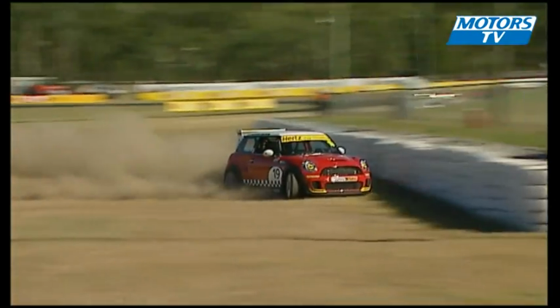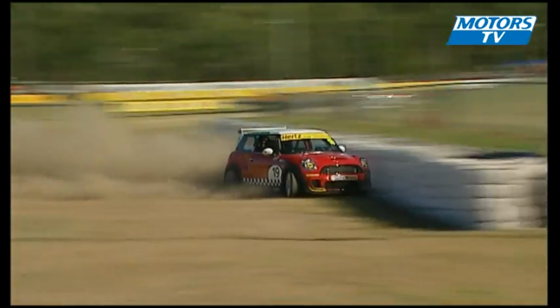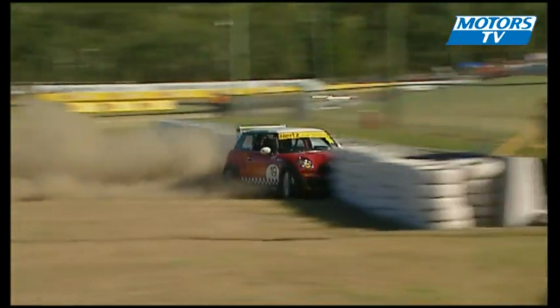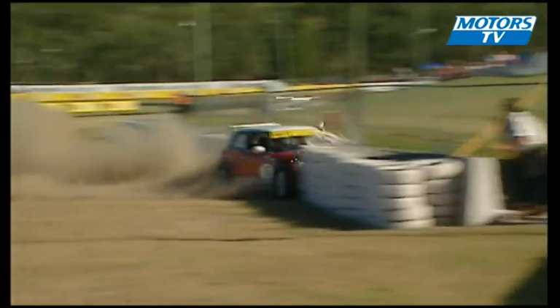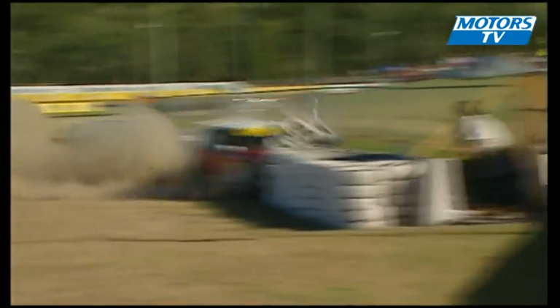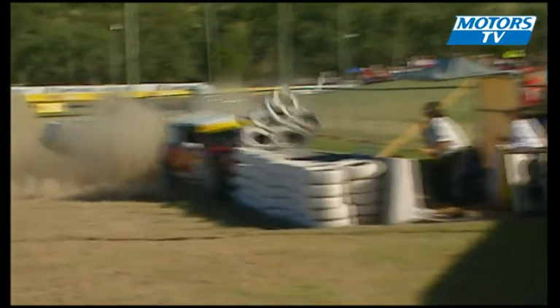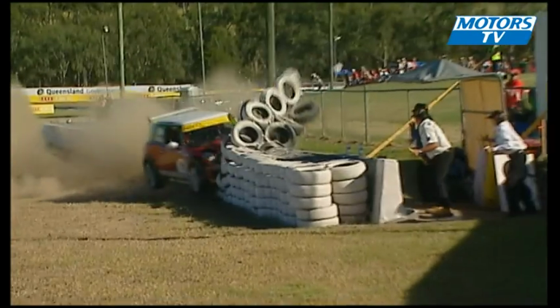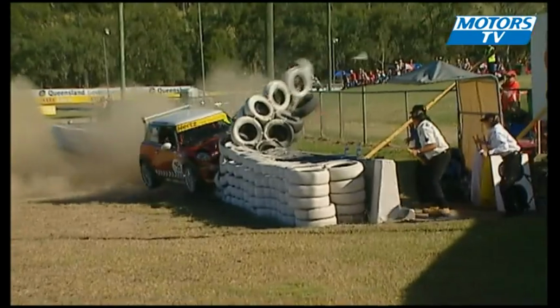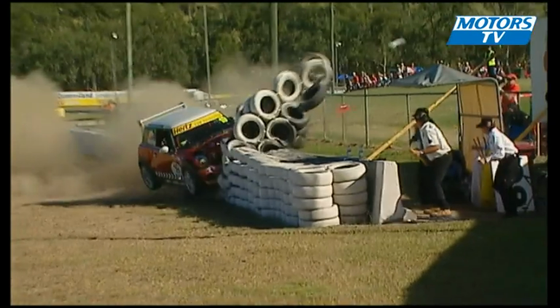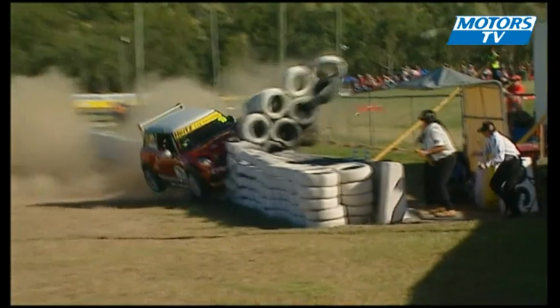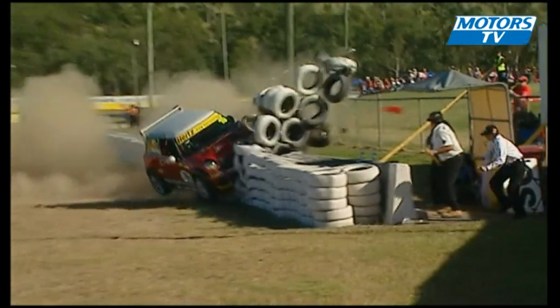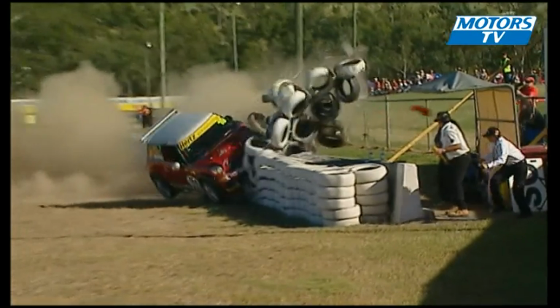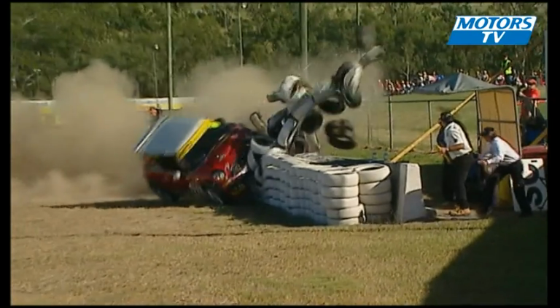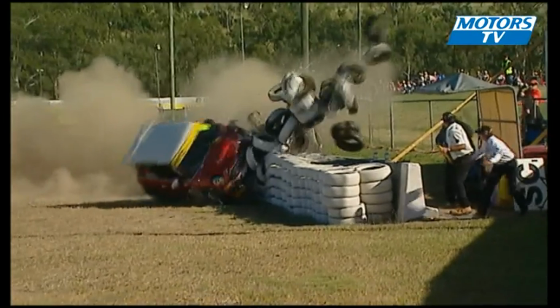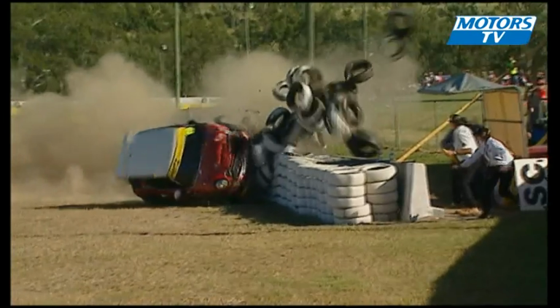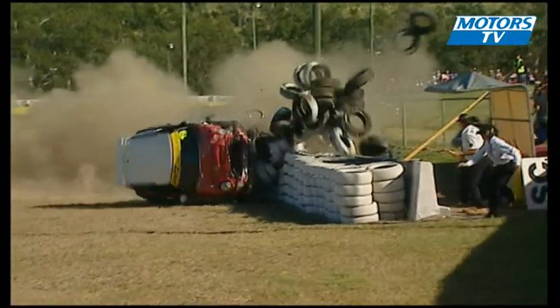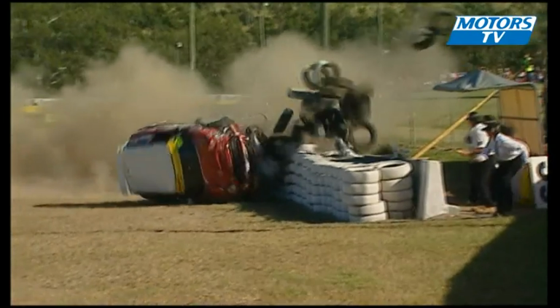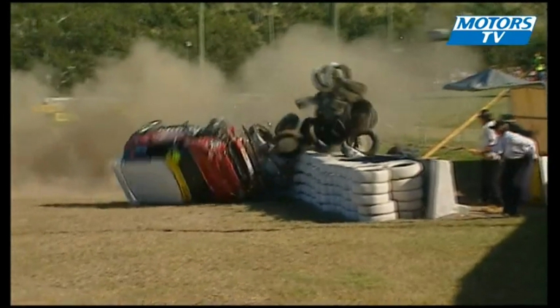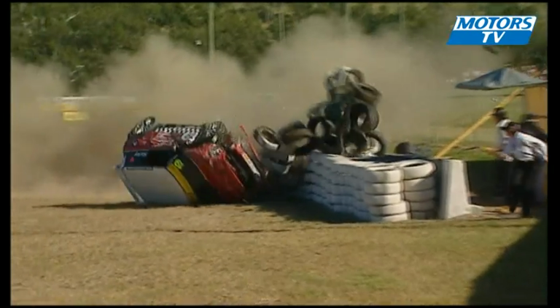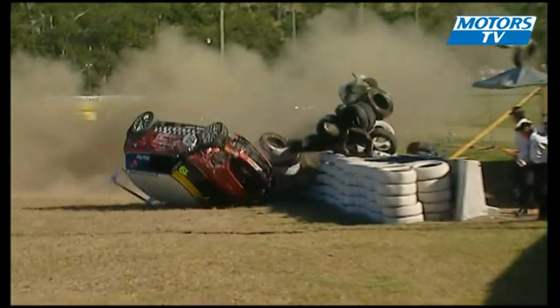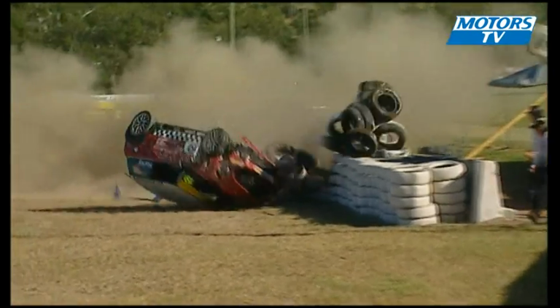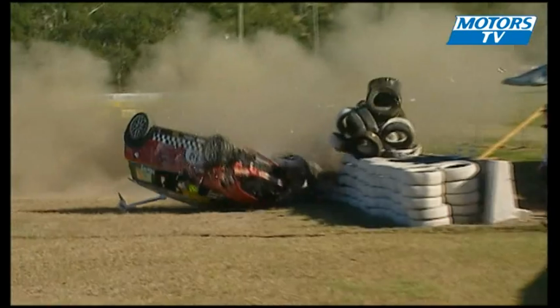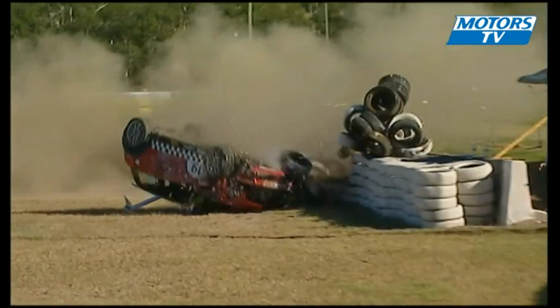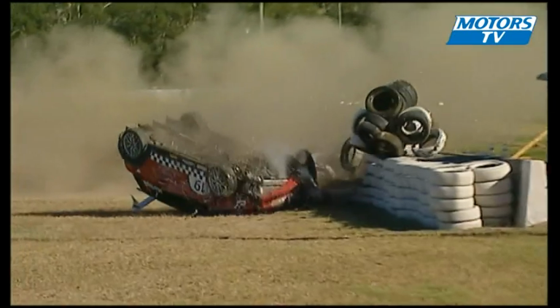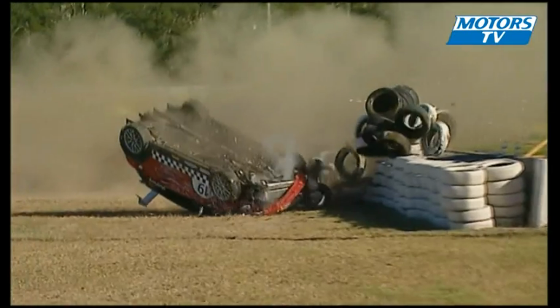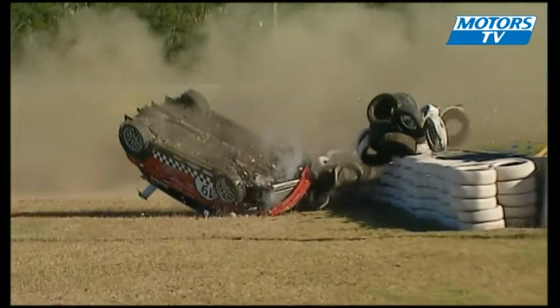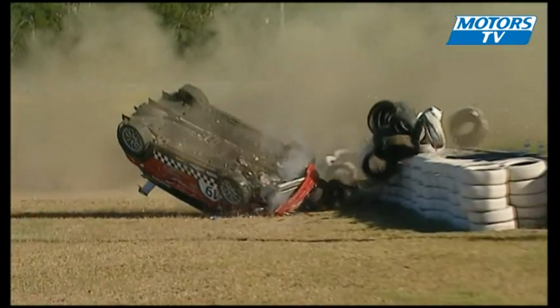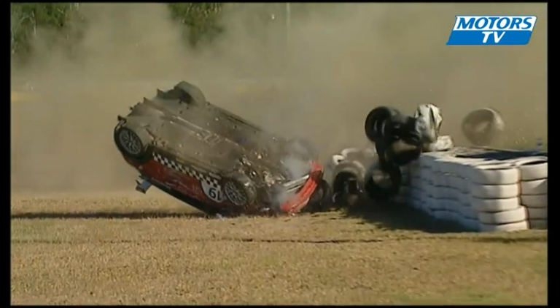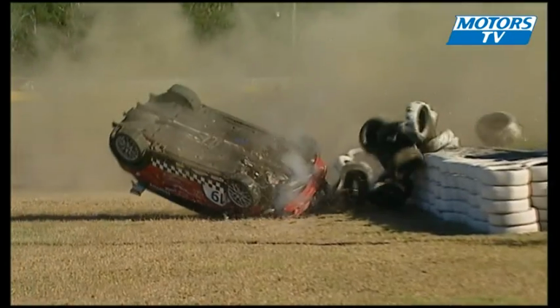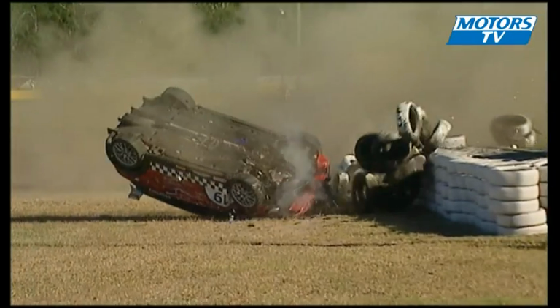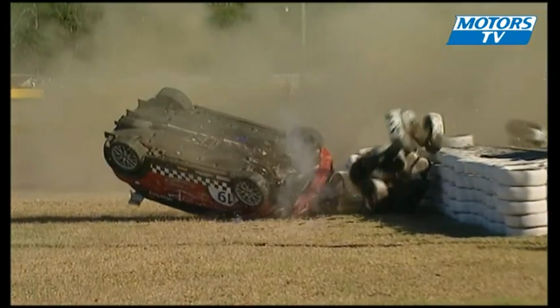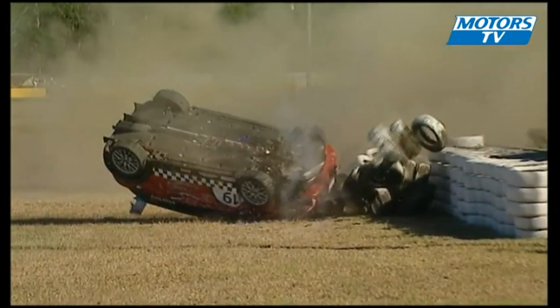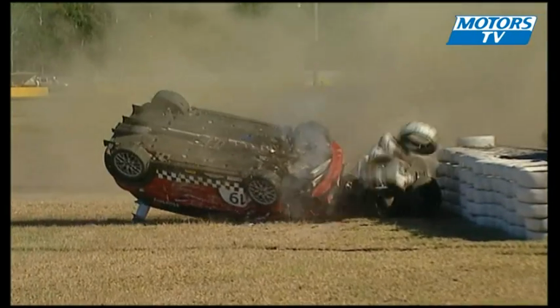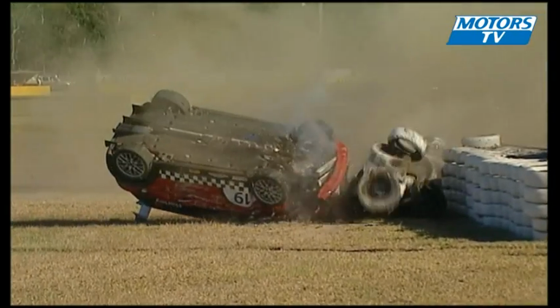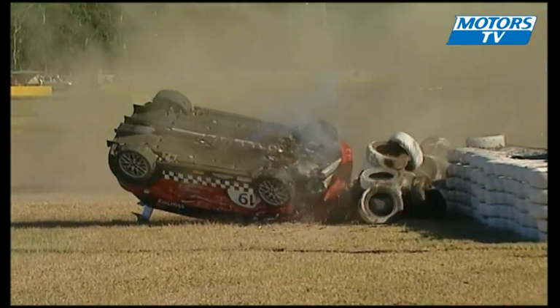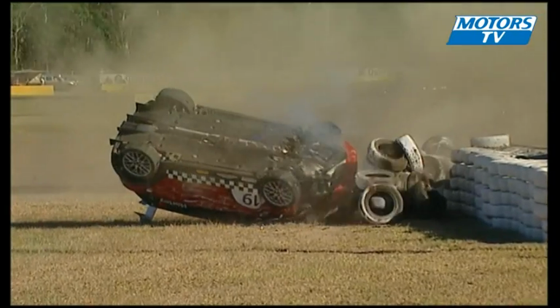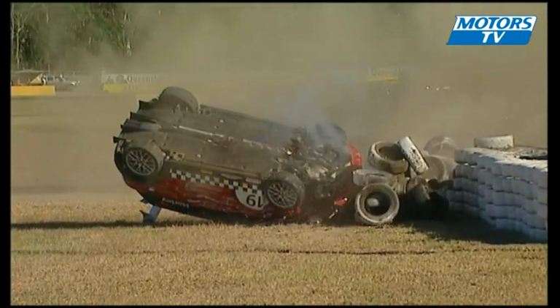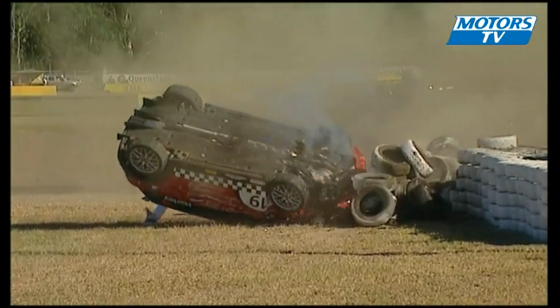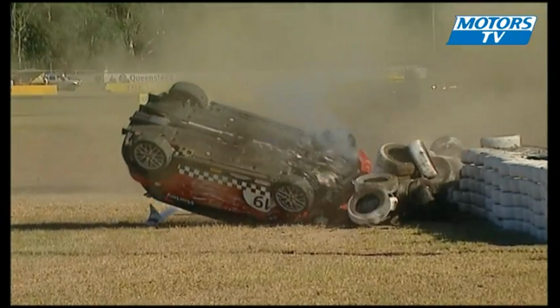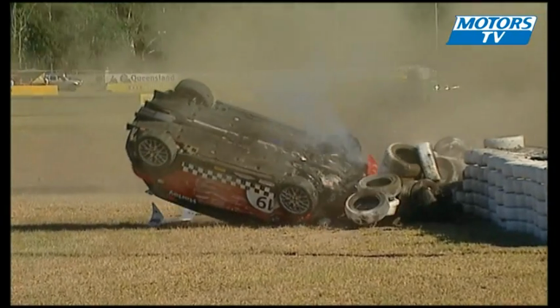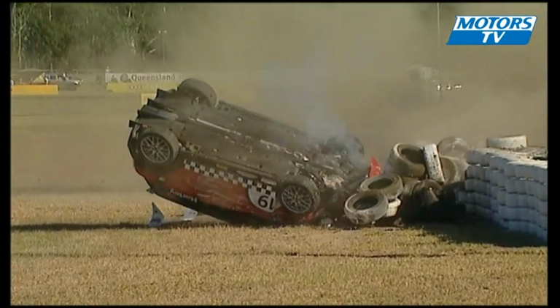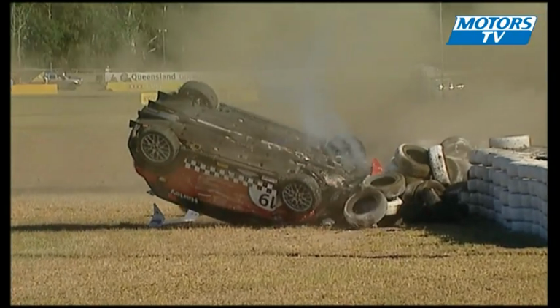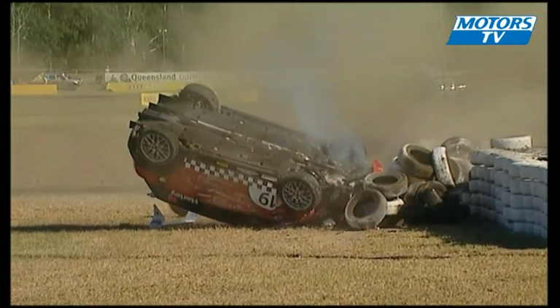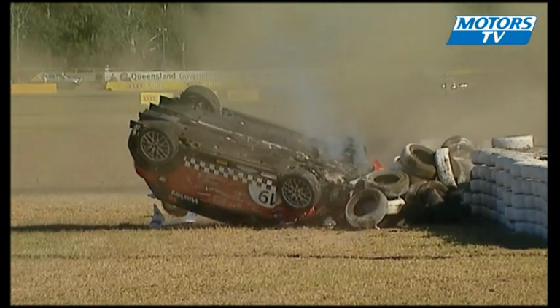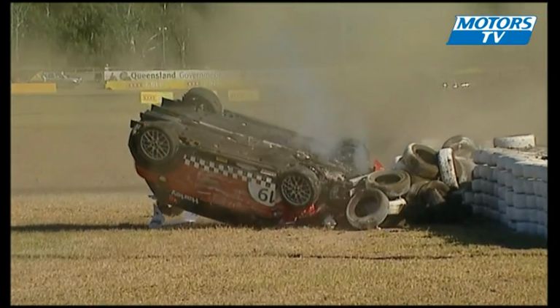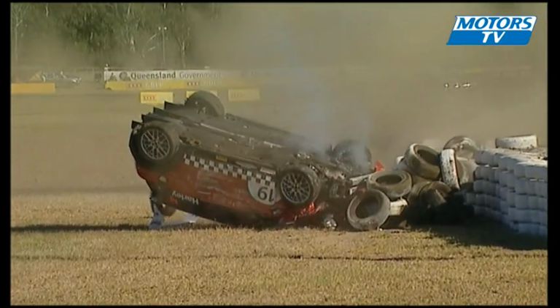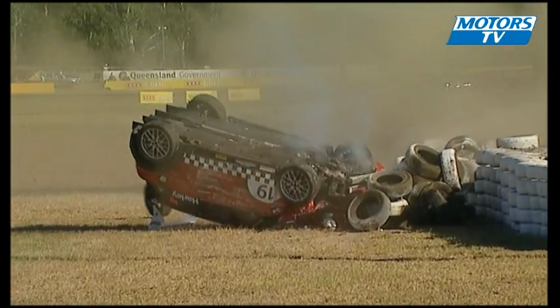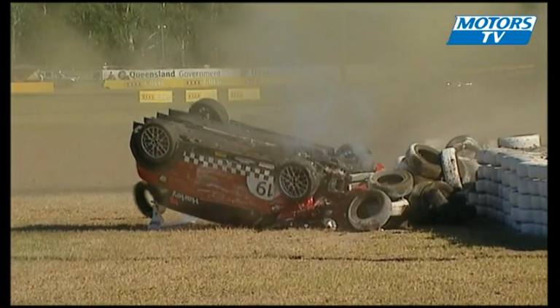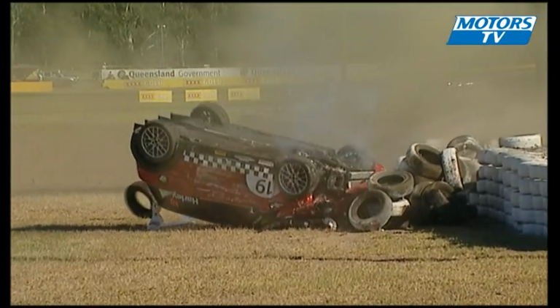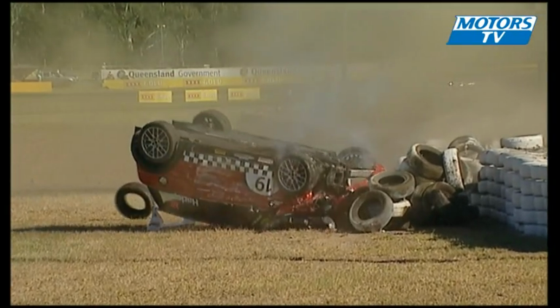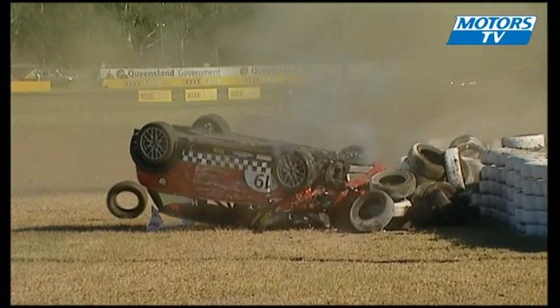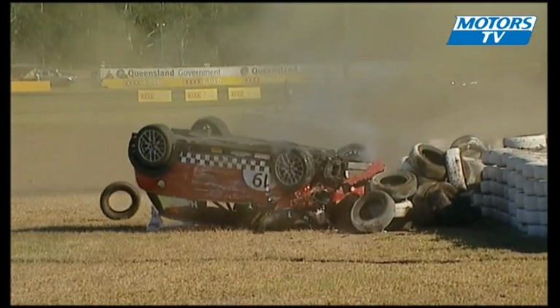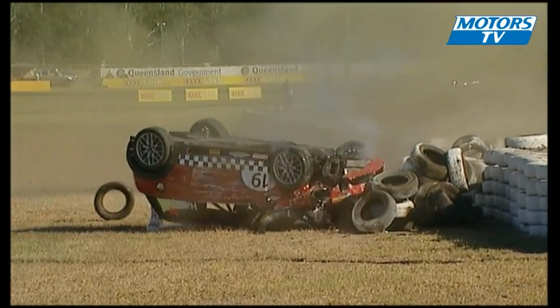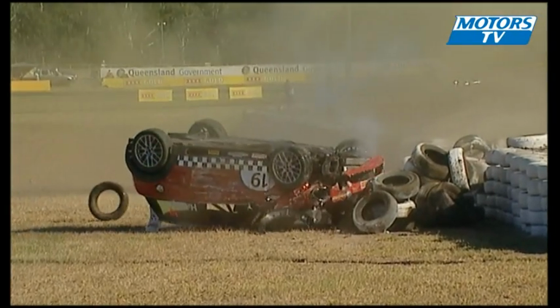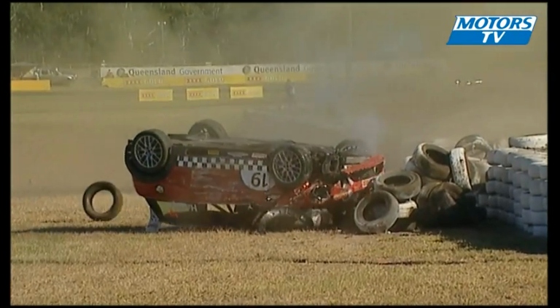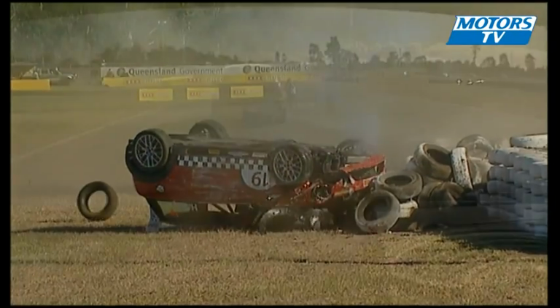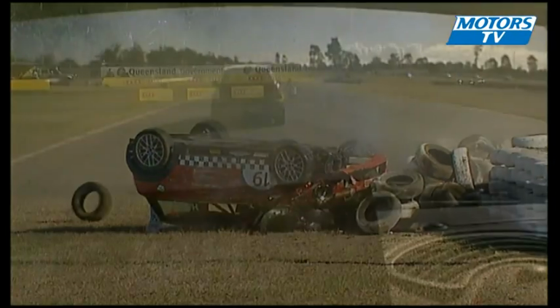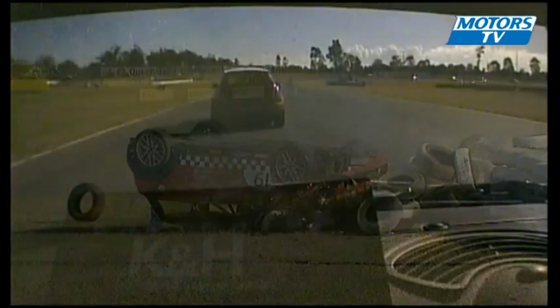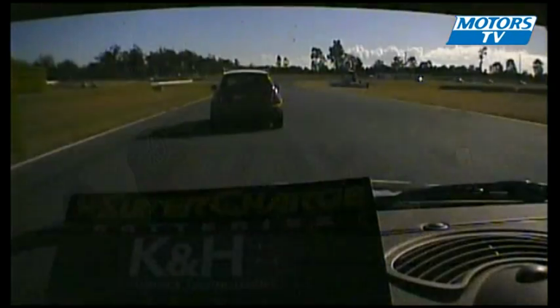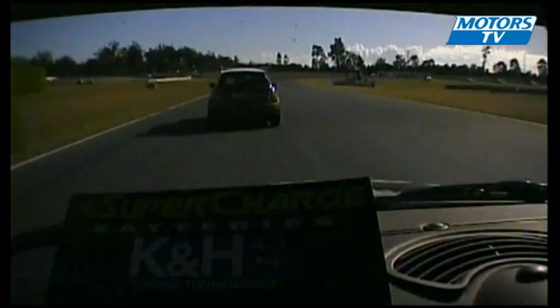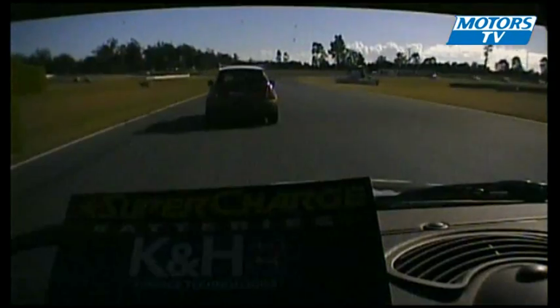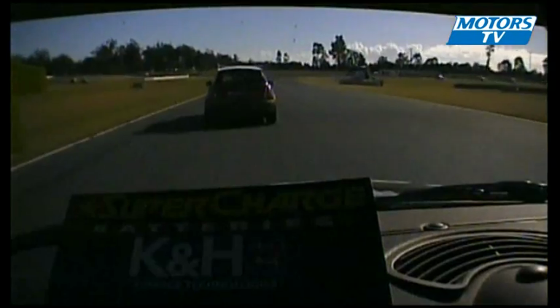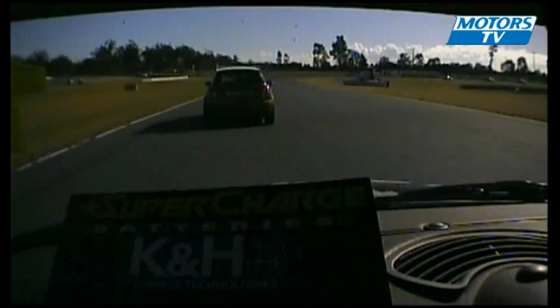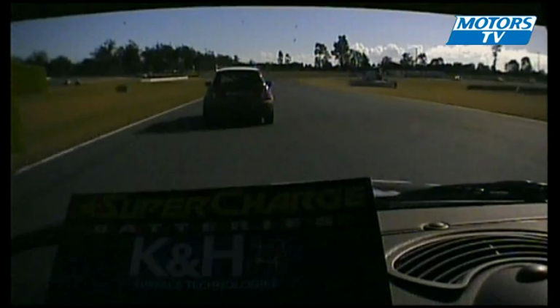I would imagine some sort of ABS brake failure or something failed there, because that car did not wash off any speed before it hit that tire barrier.